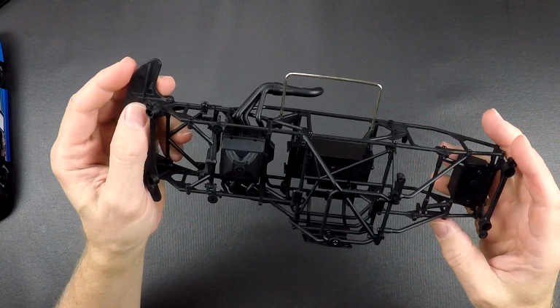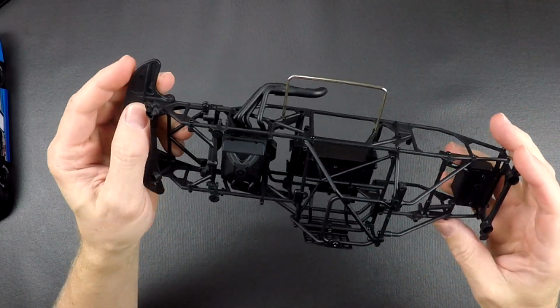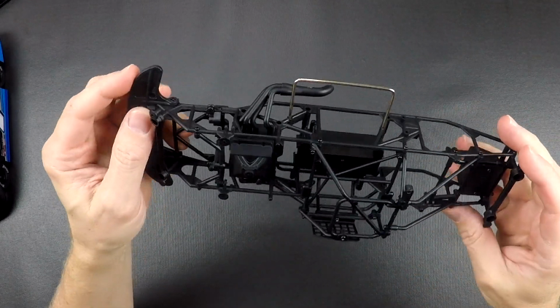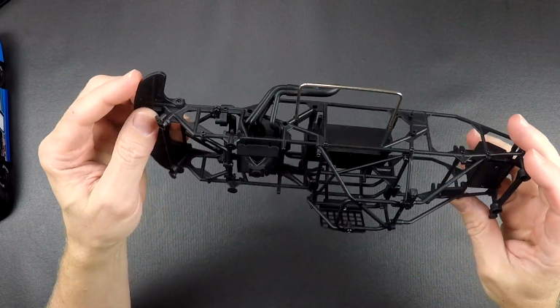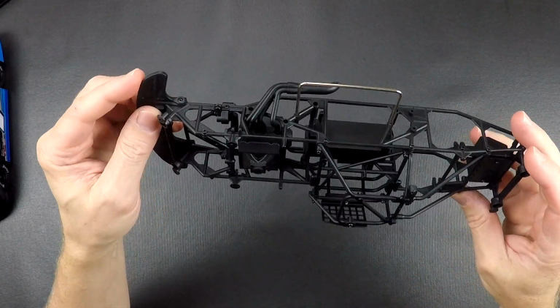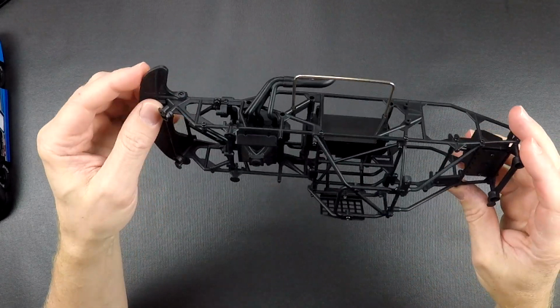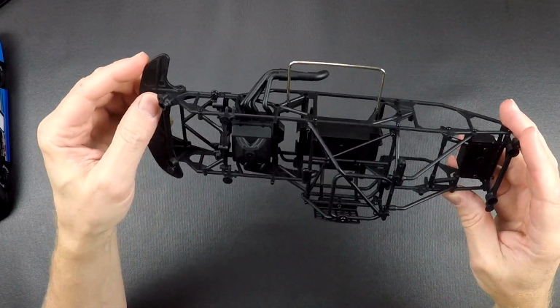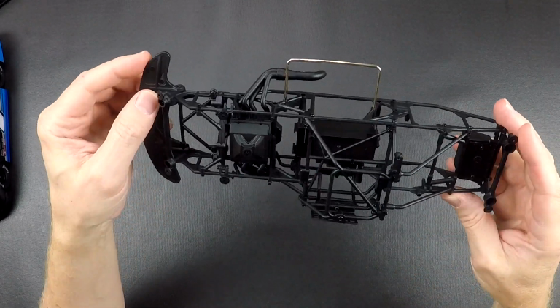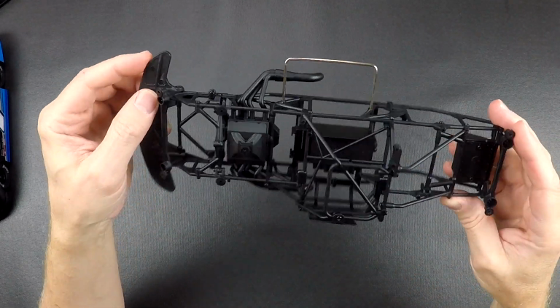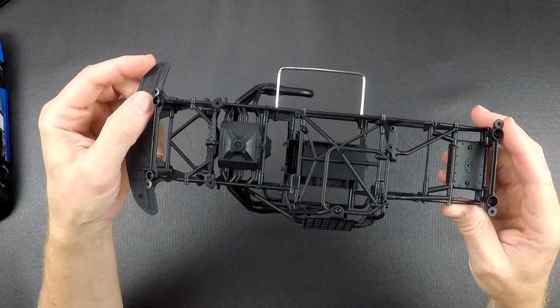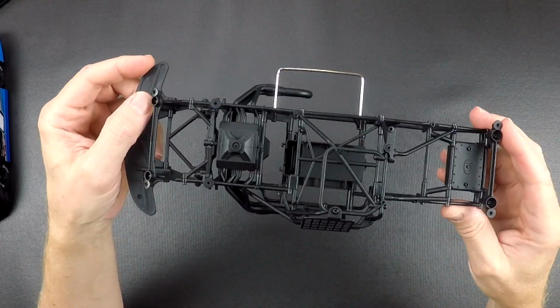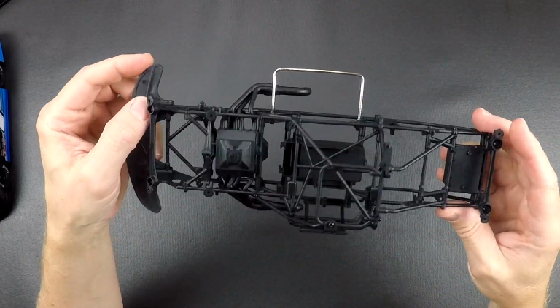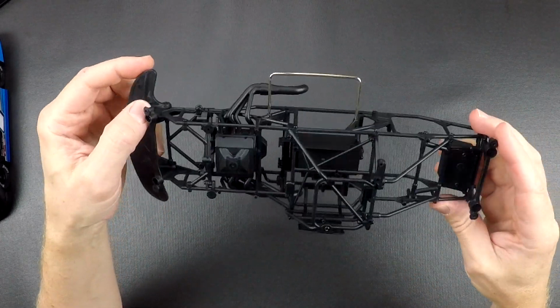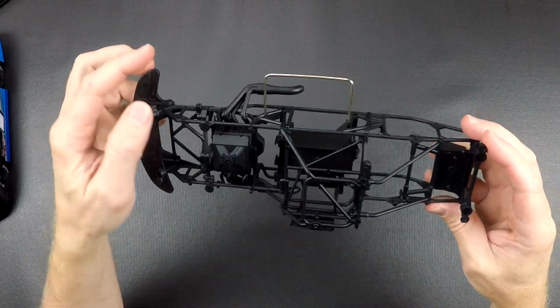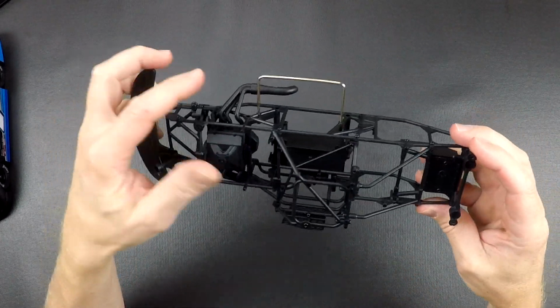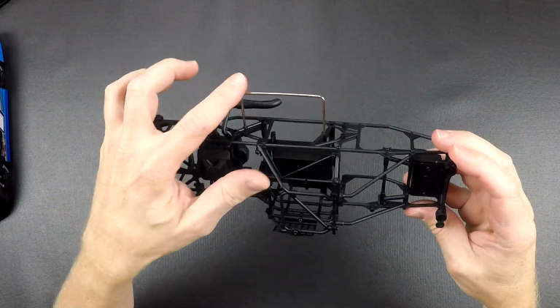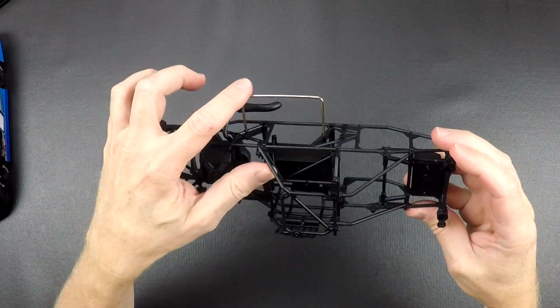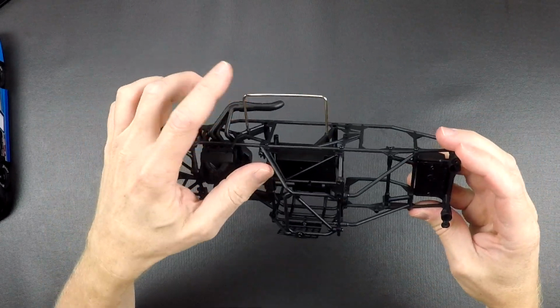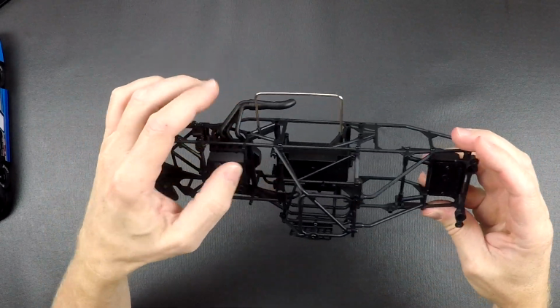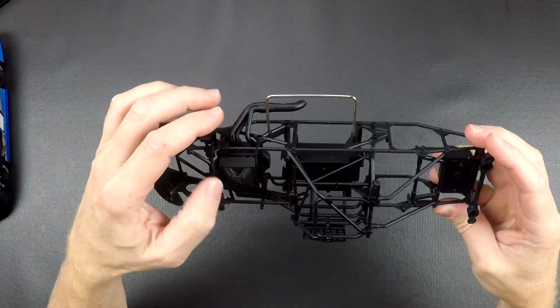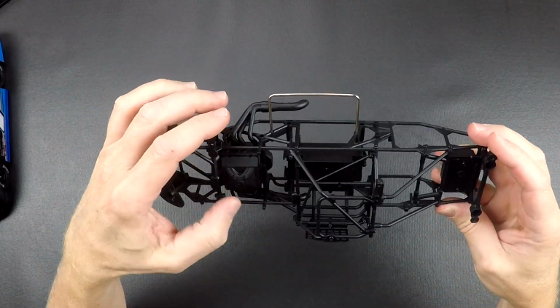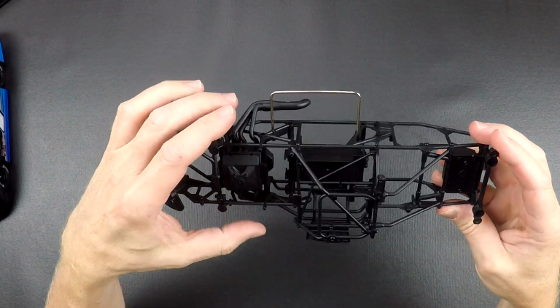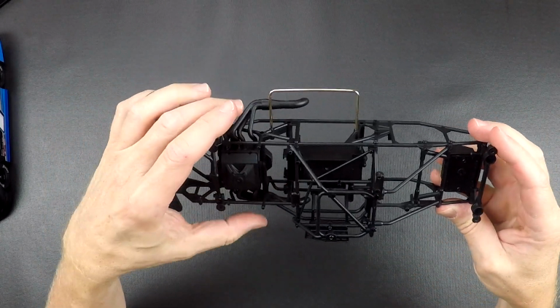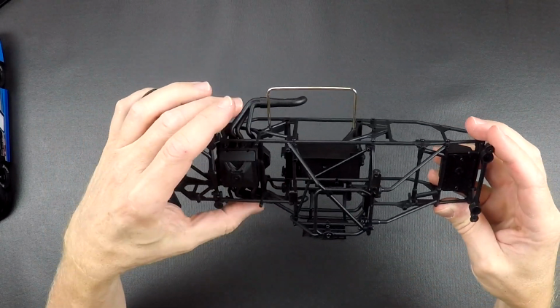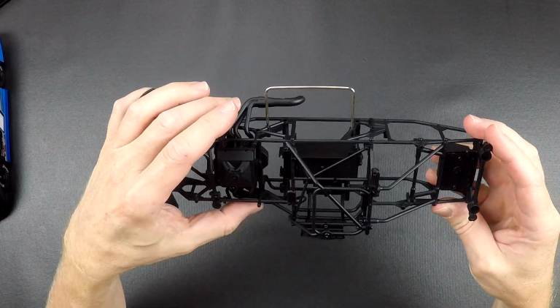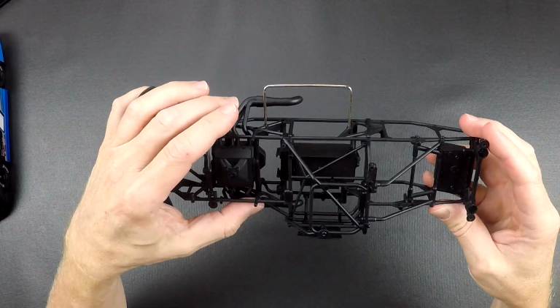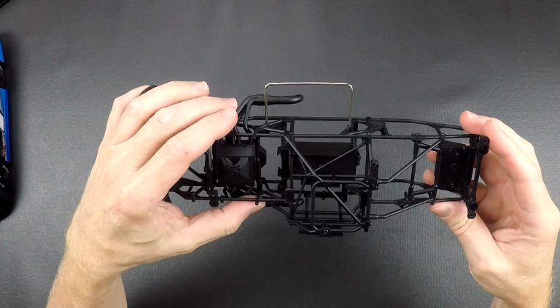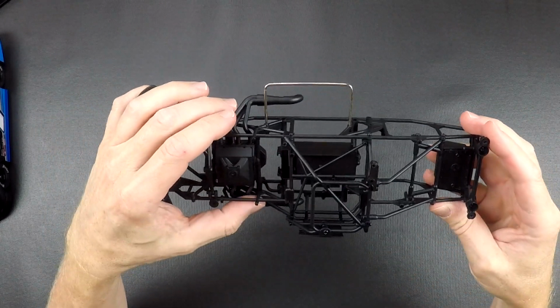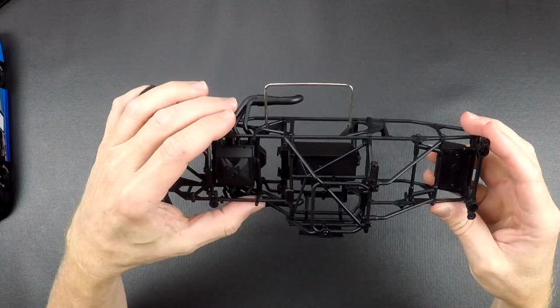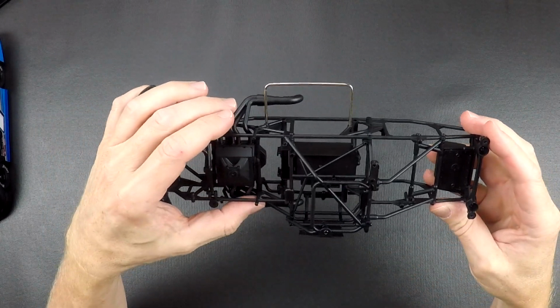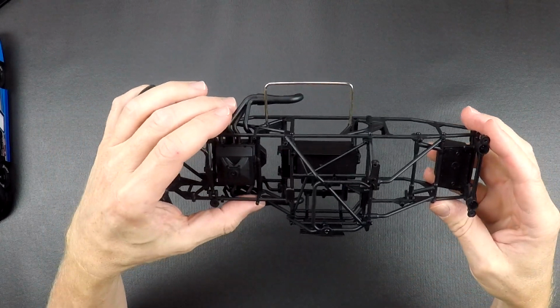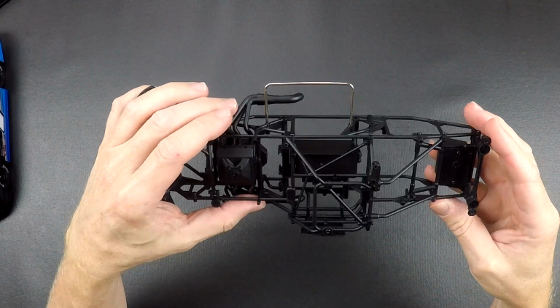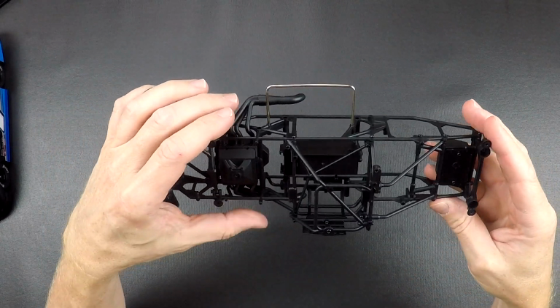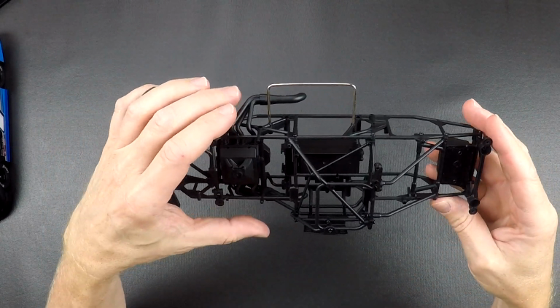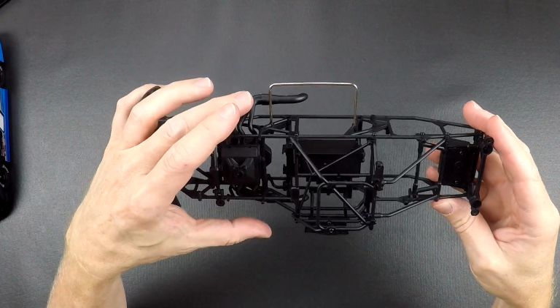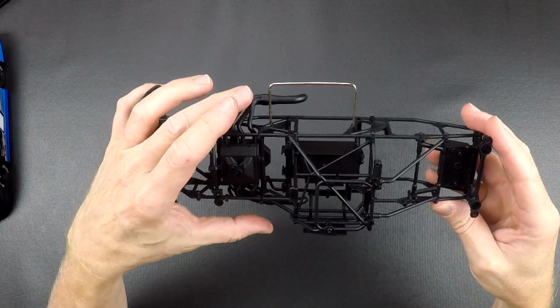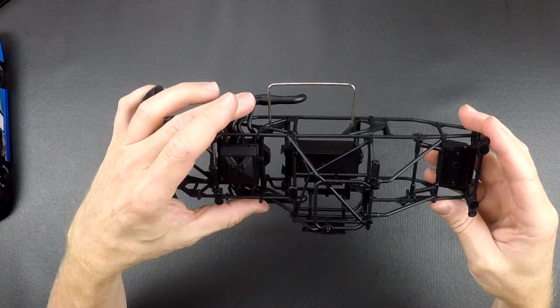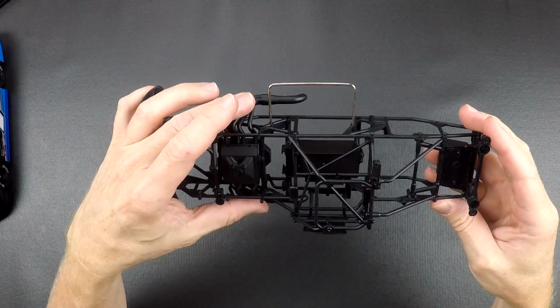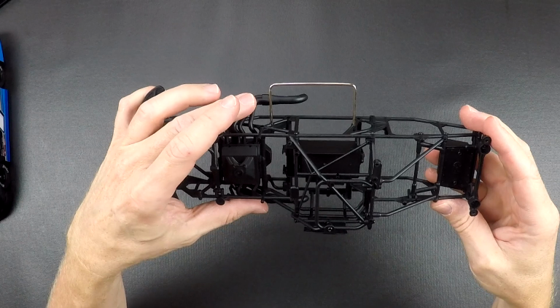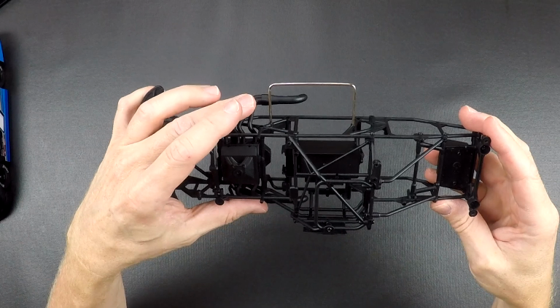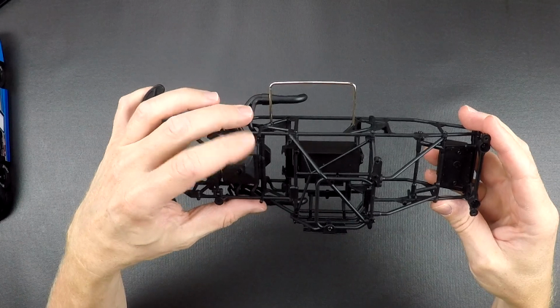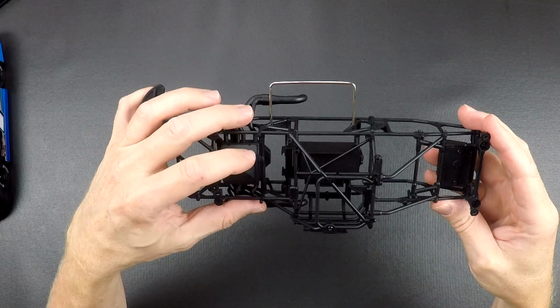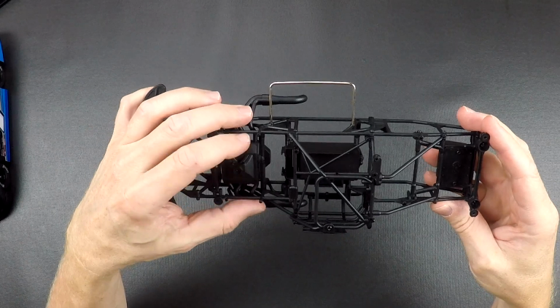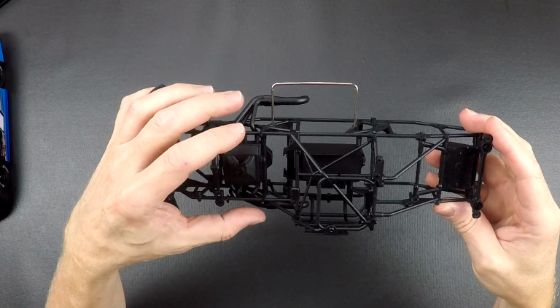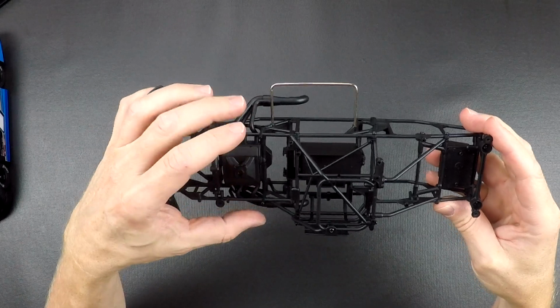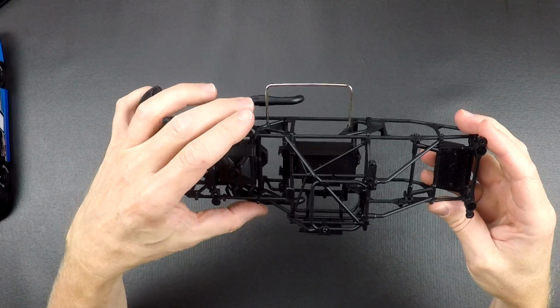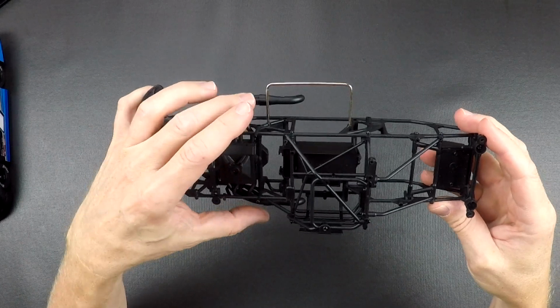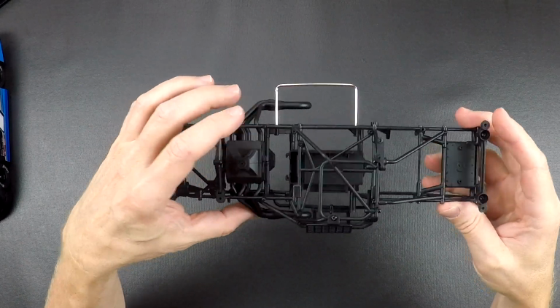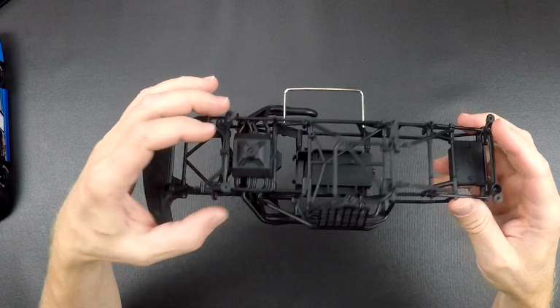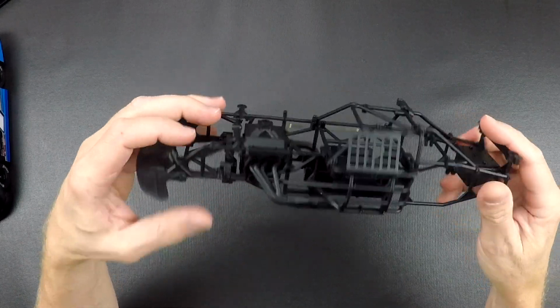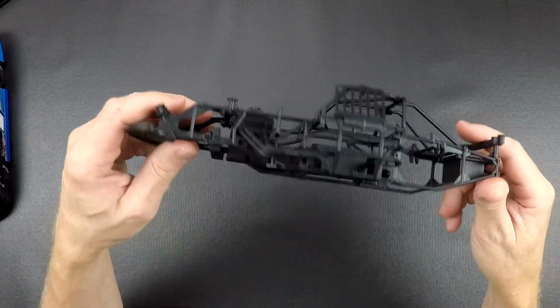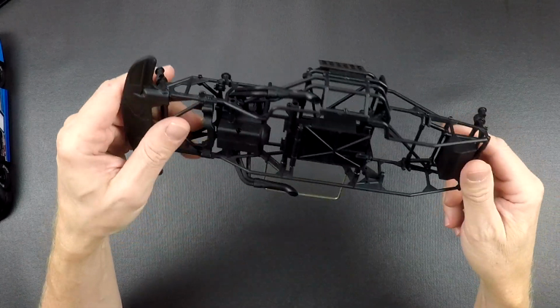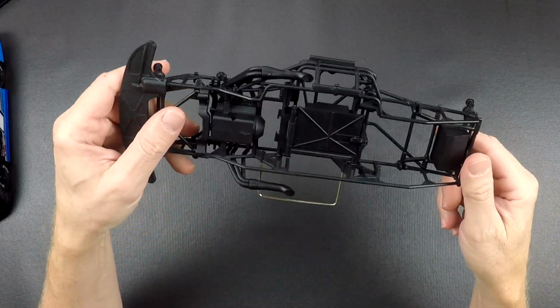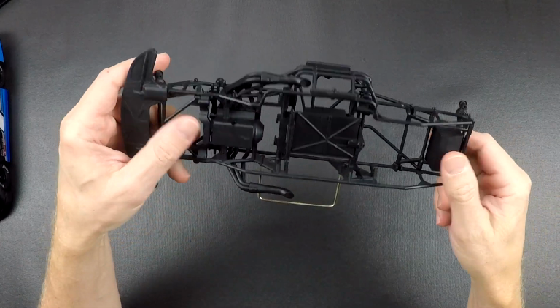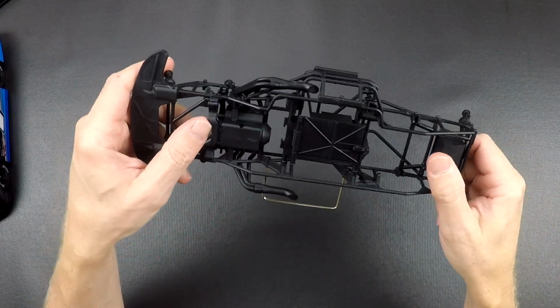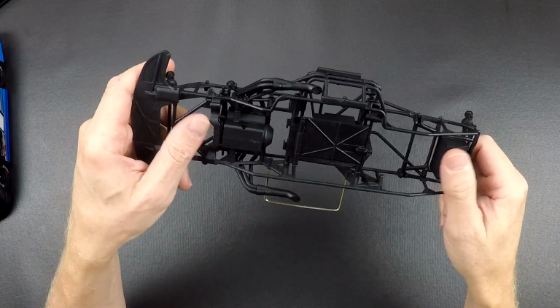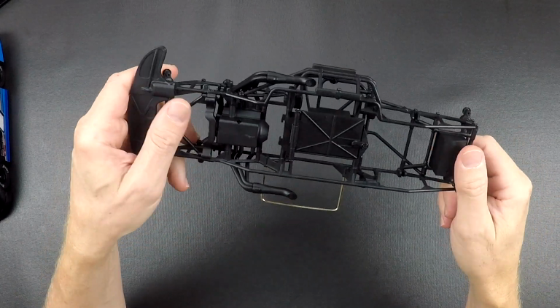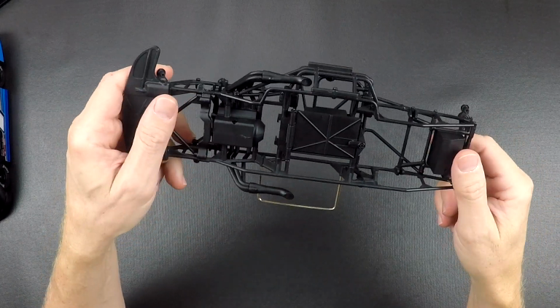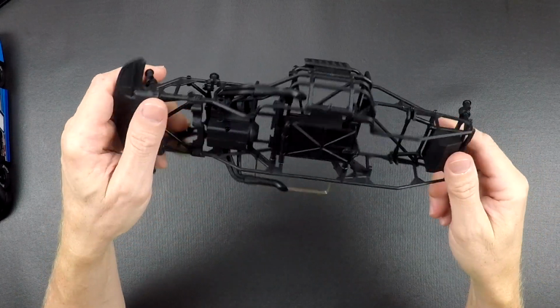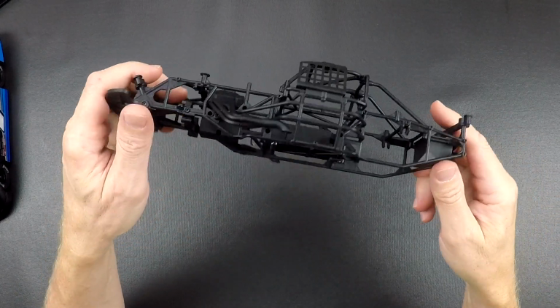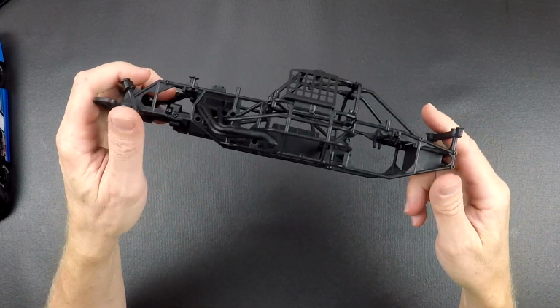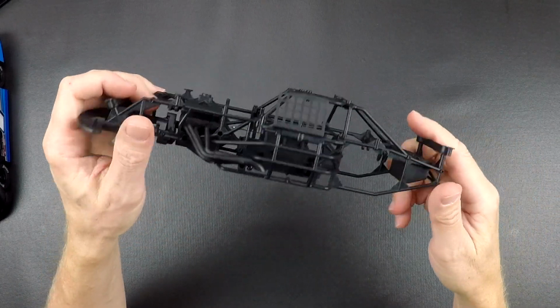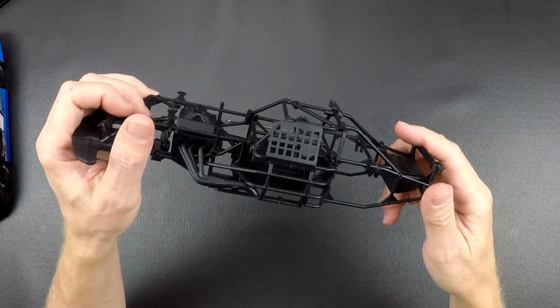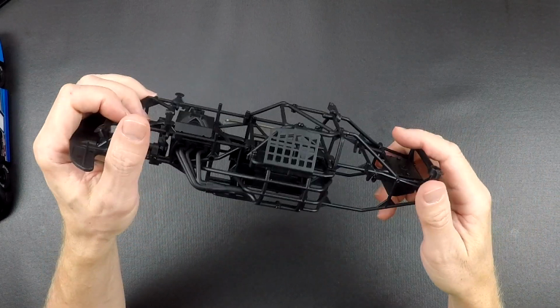Everything else on here is the same — the side bumper is the same as the late model, engine headers, battery box, all that kind of stuff.